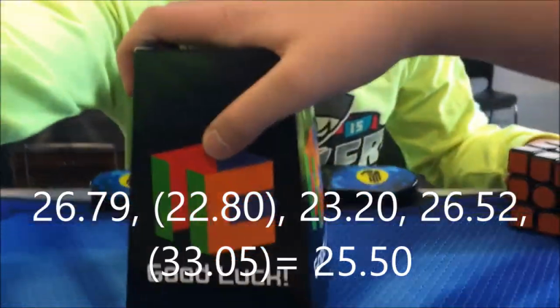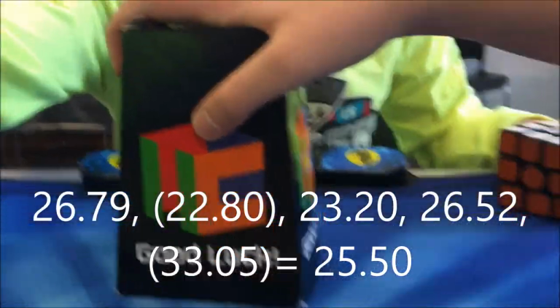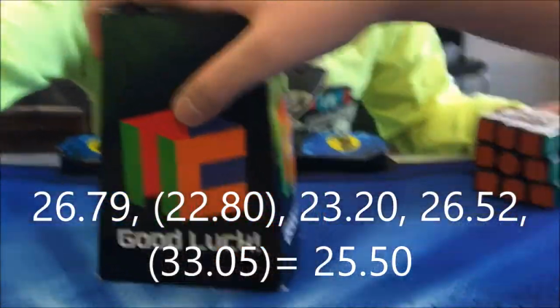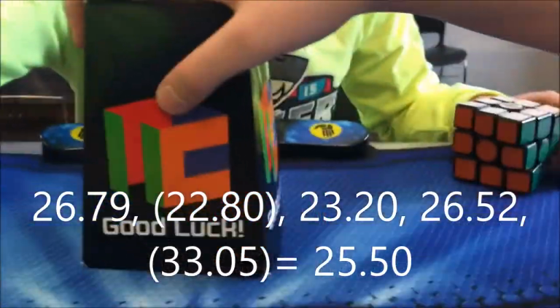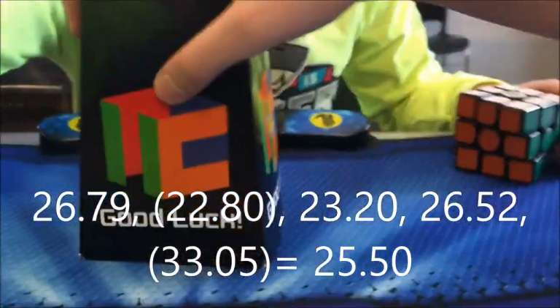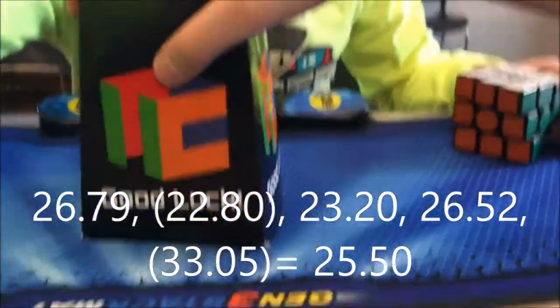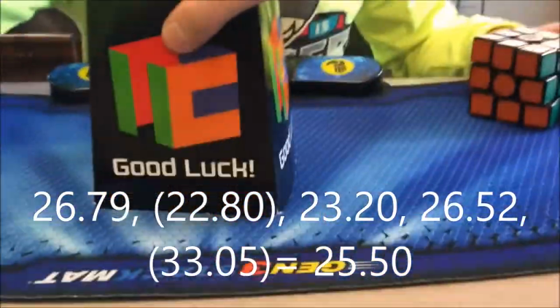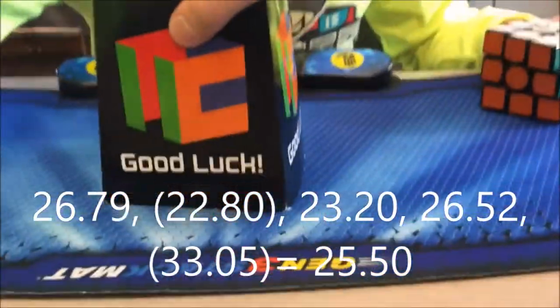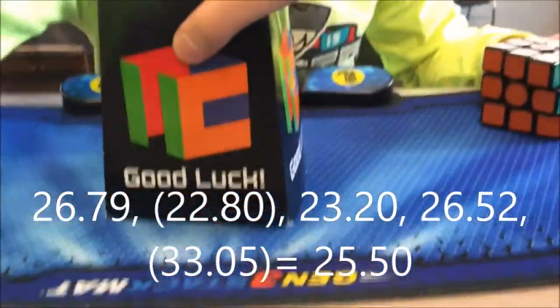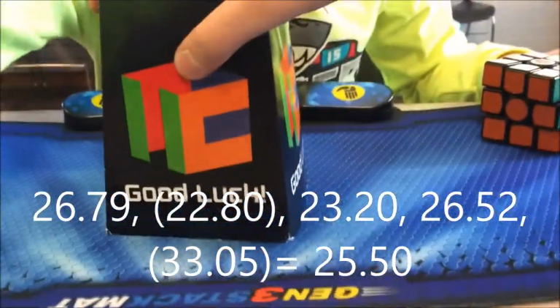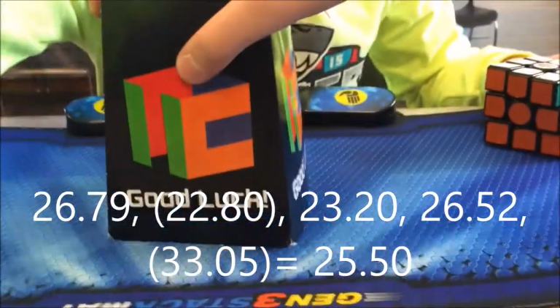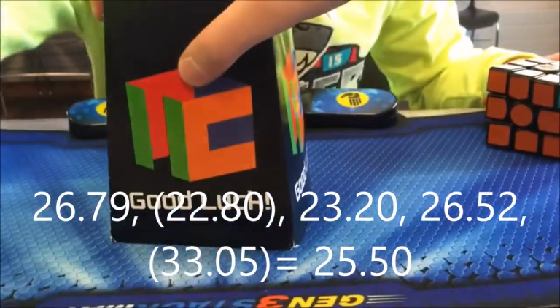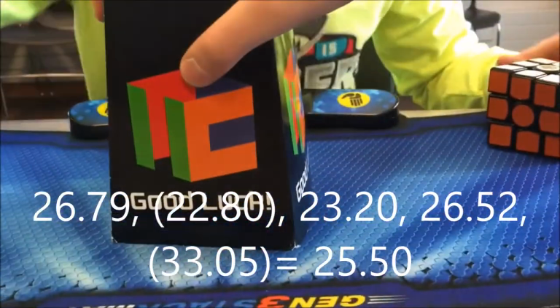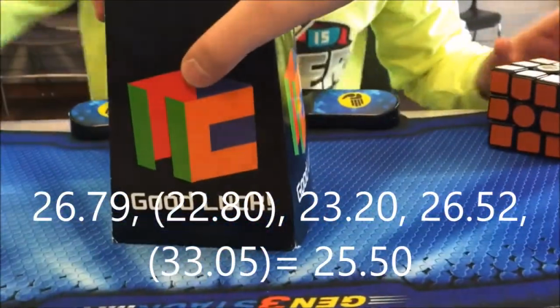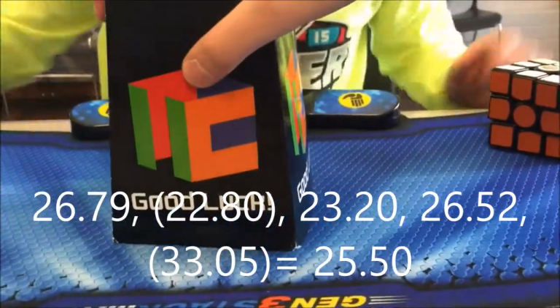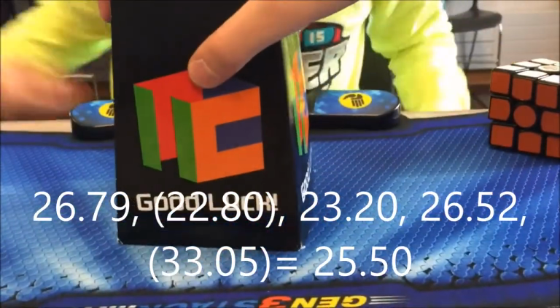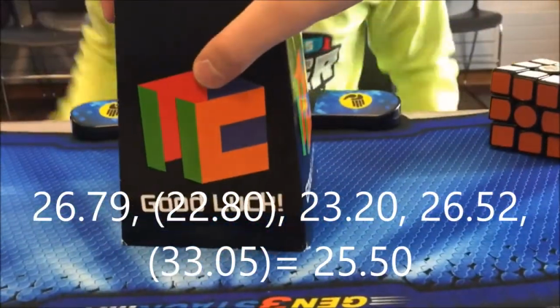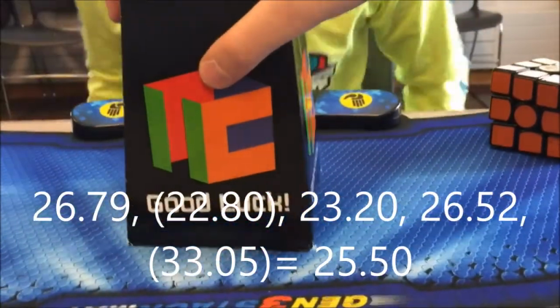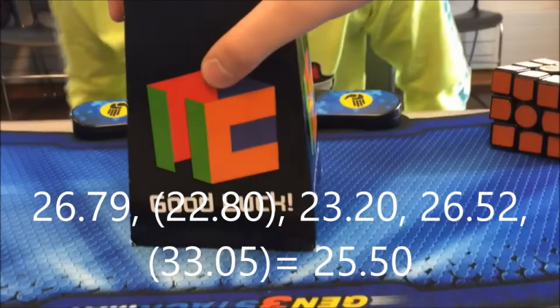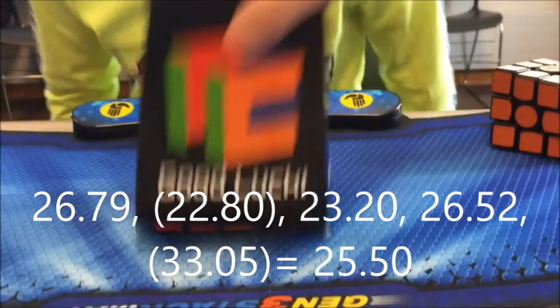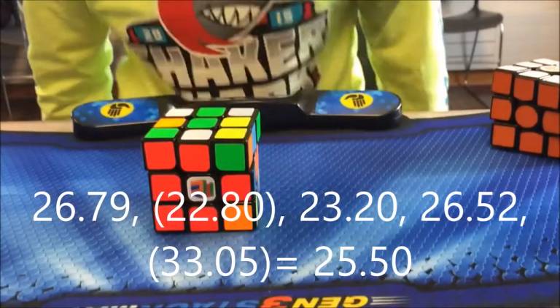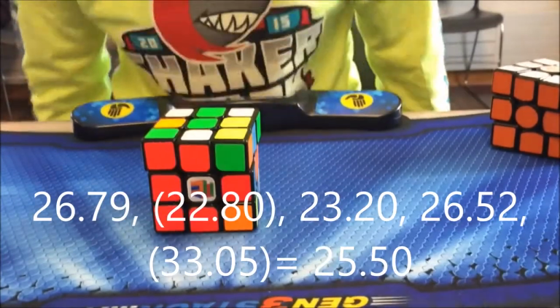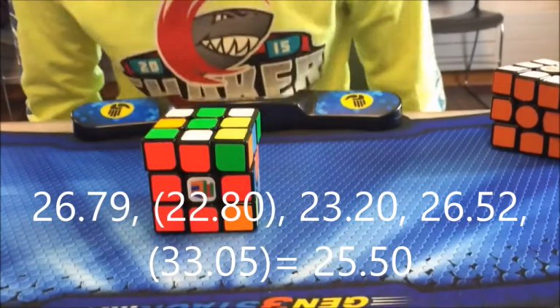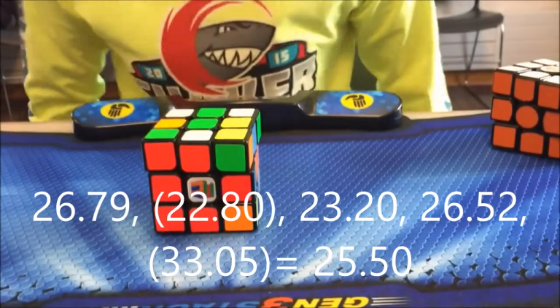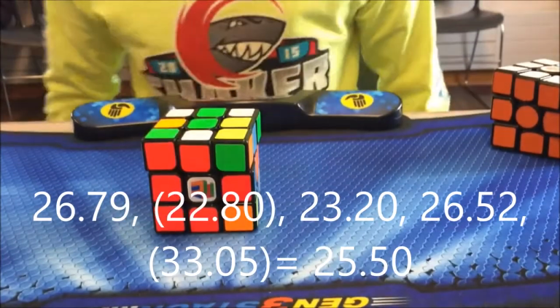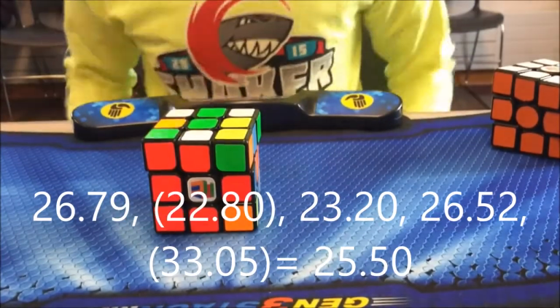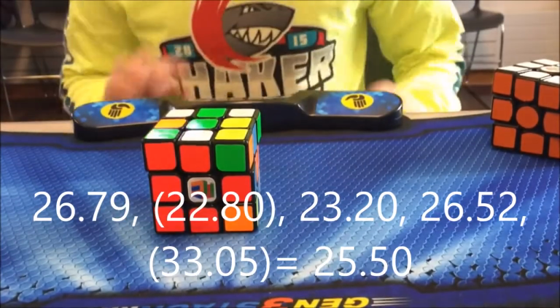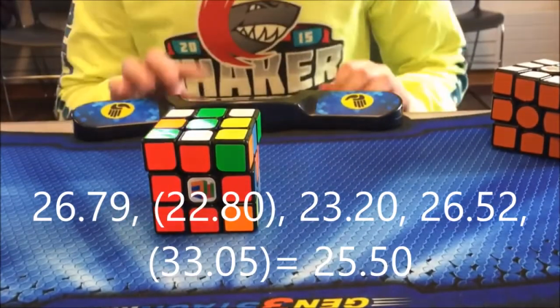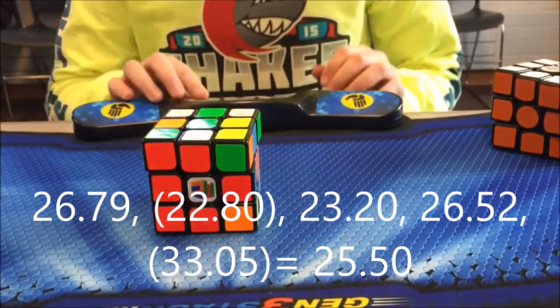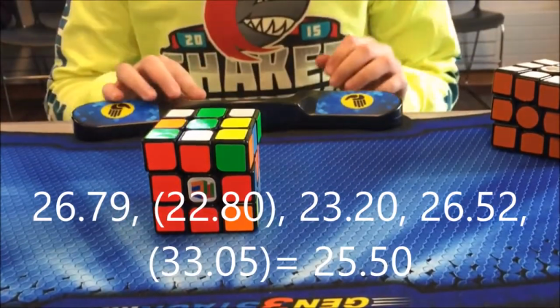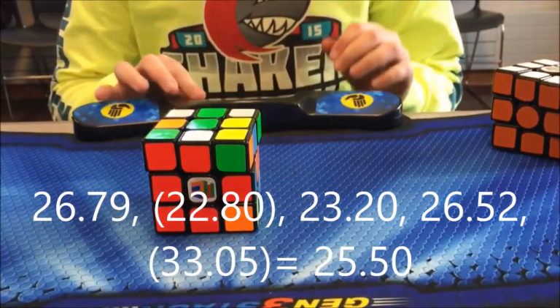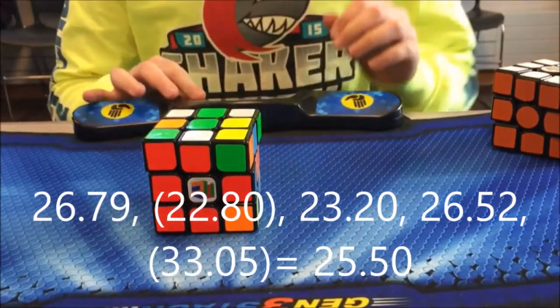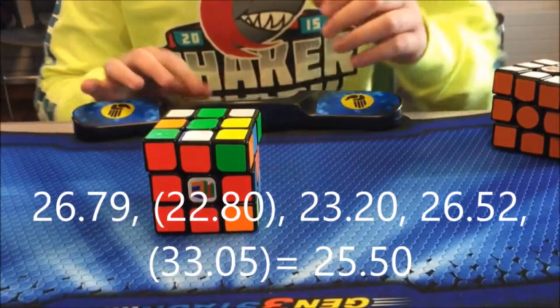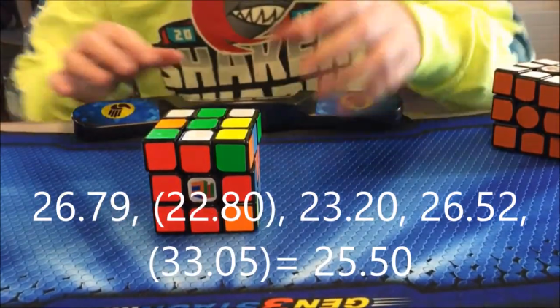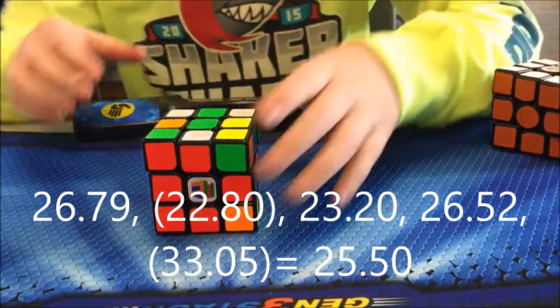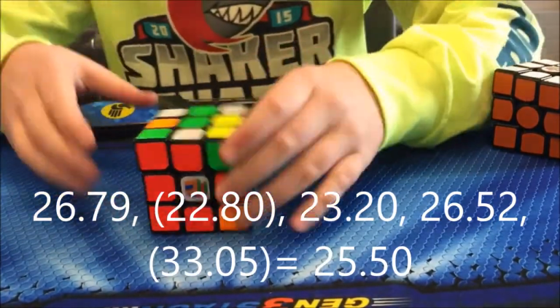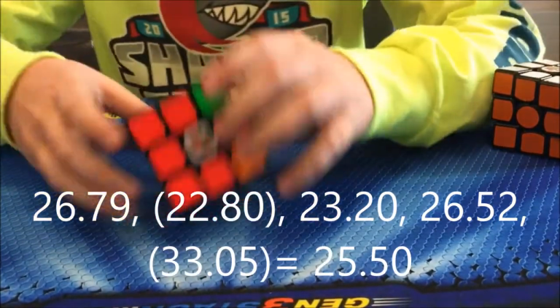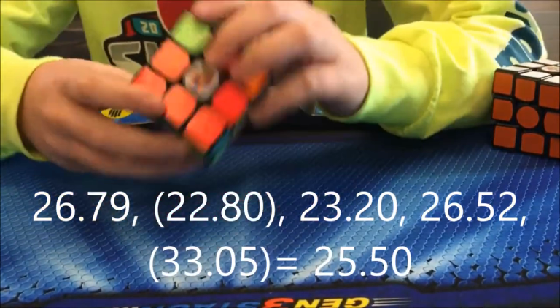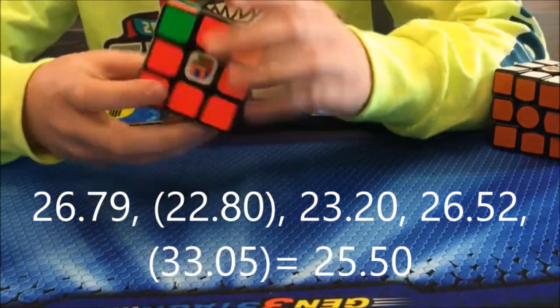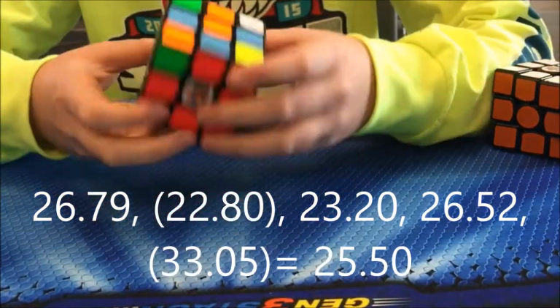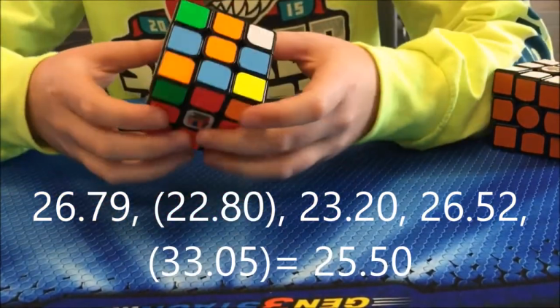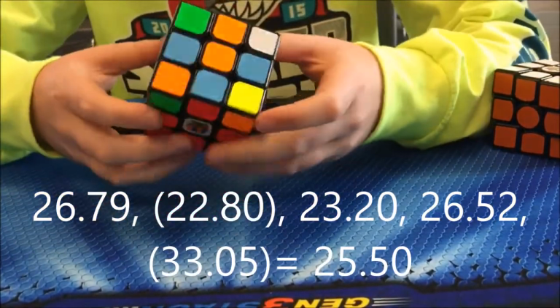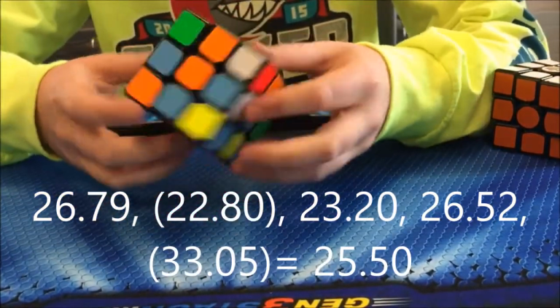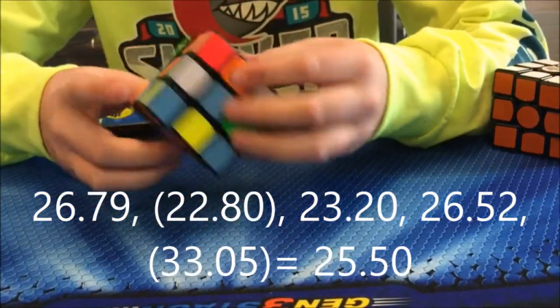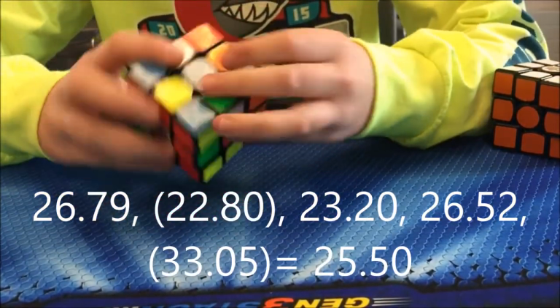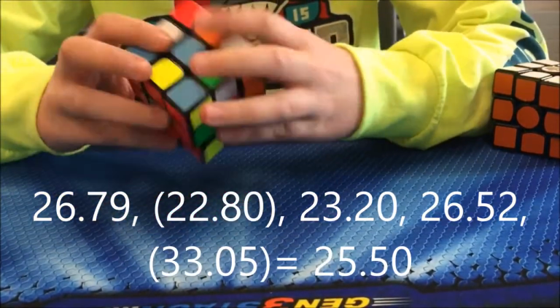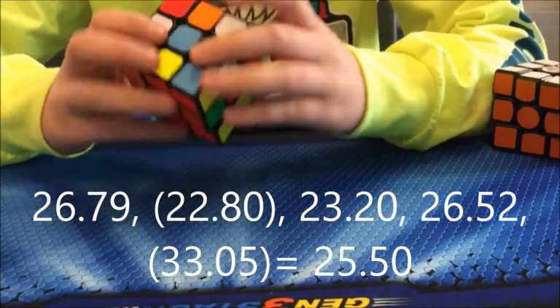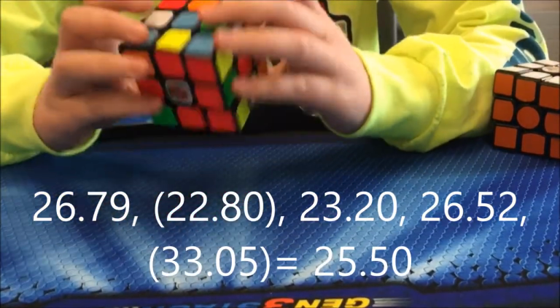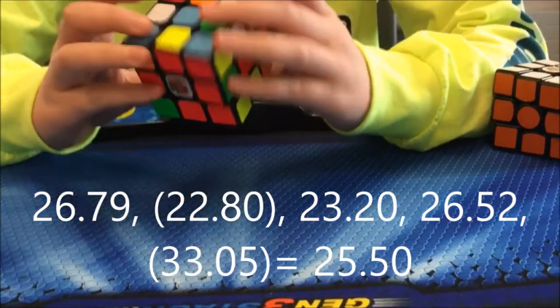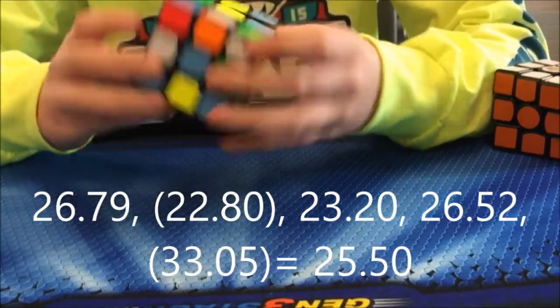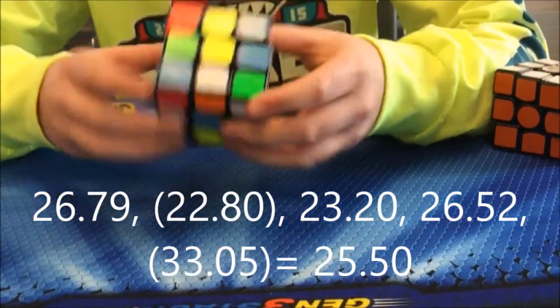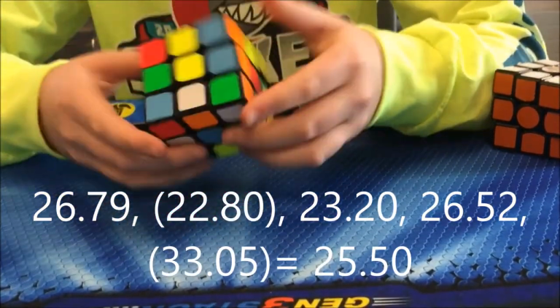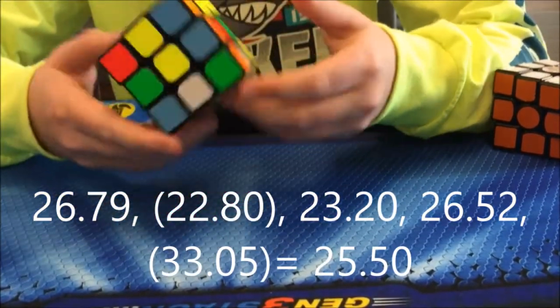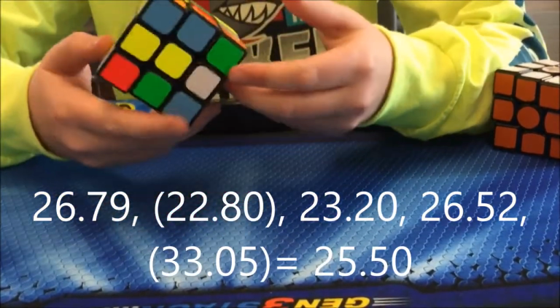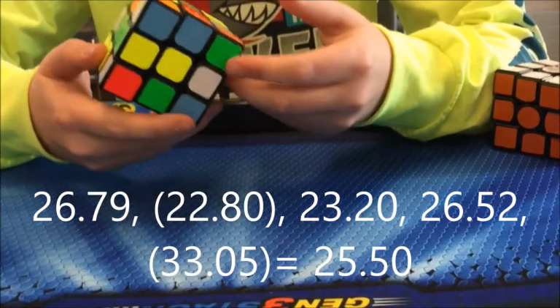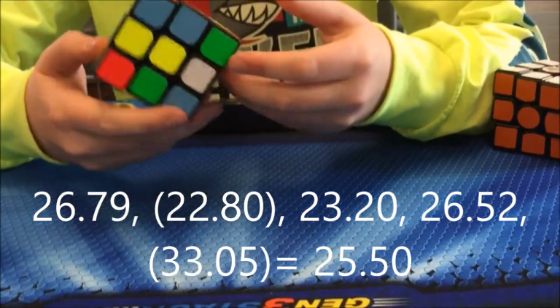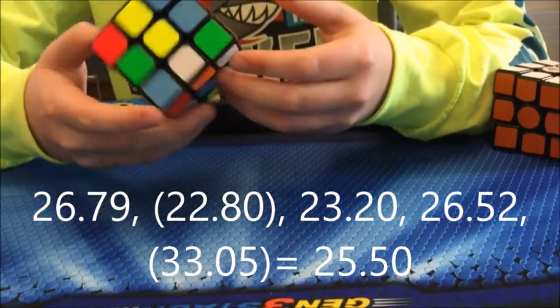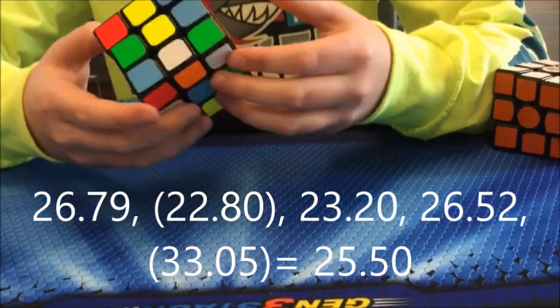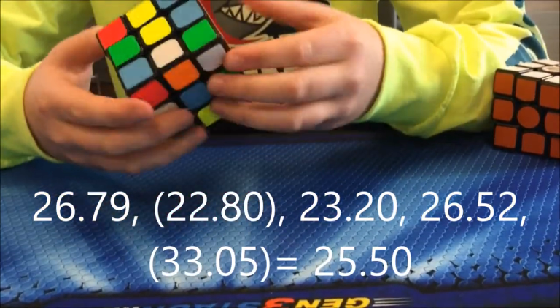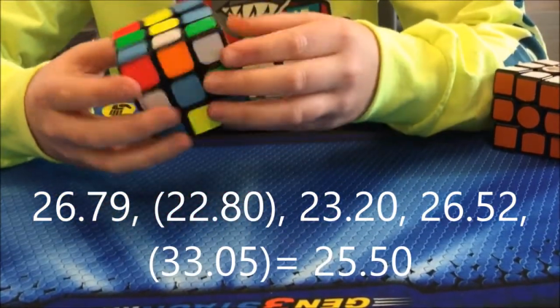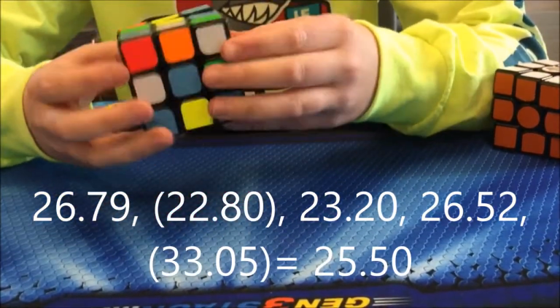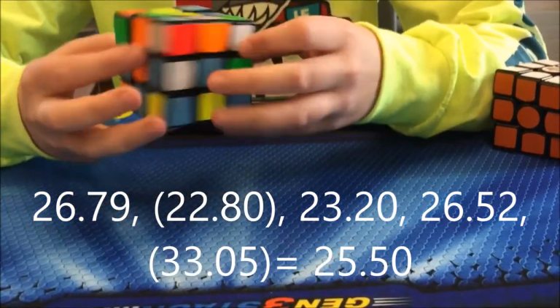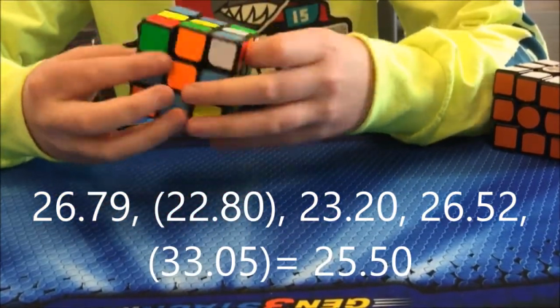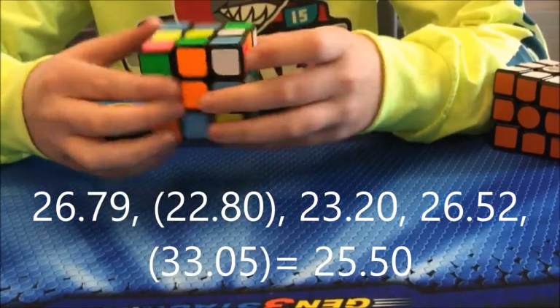After 2x2 I had 3x3, and my best solve was a 22.8 and my average was a 25.5.